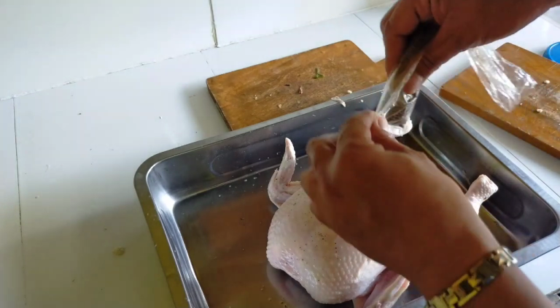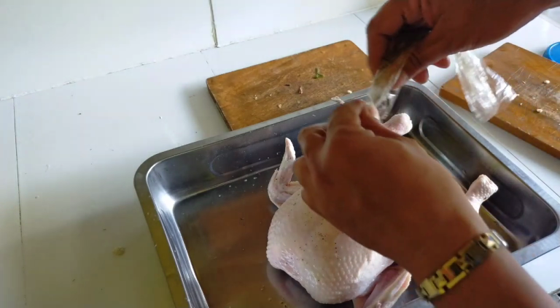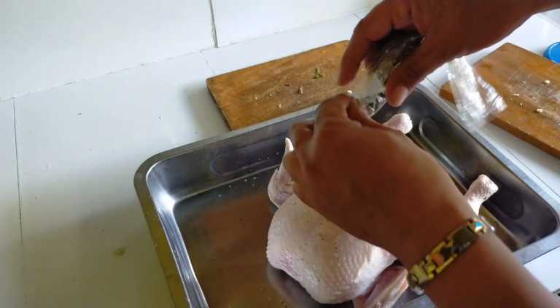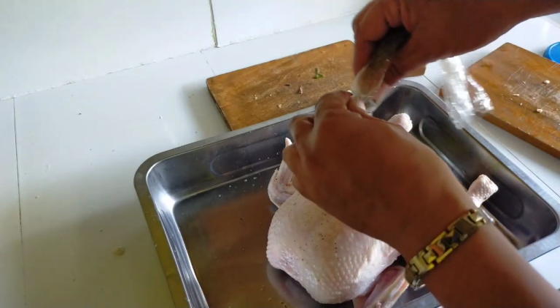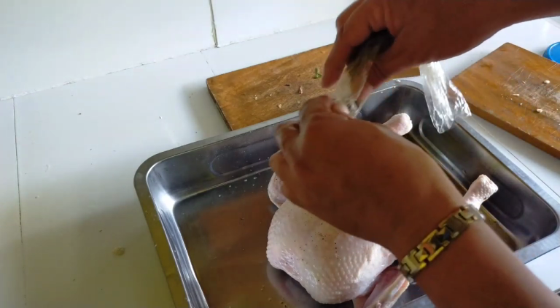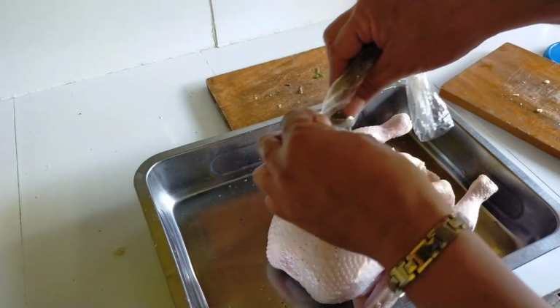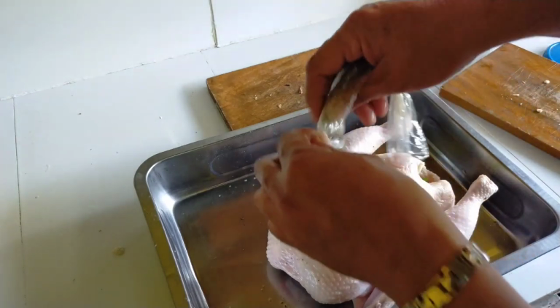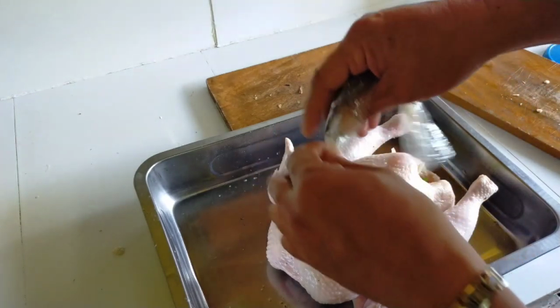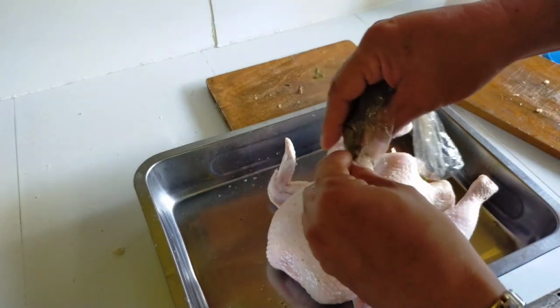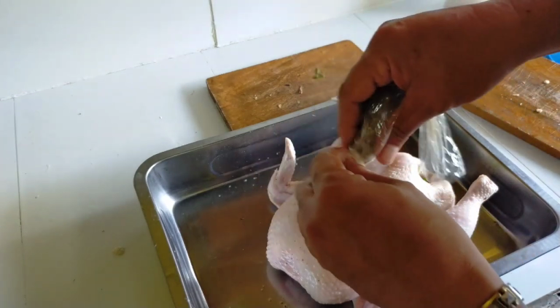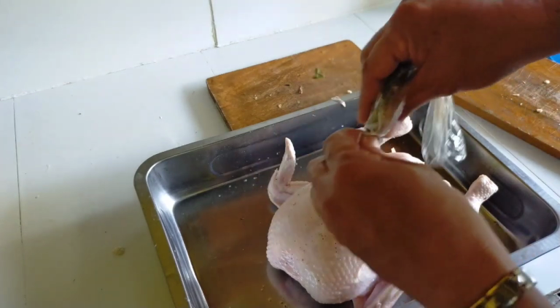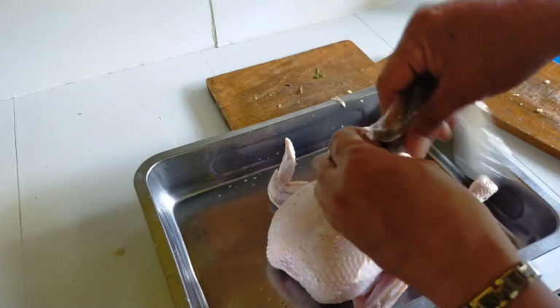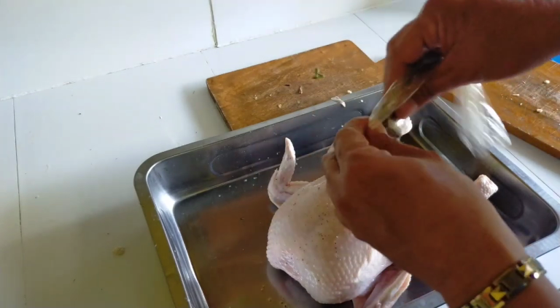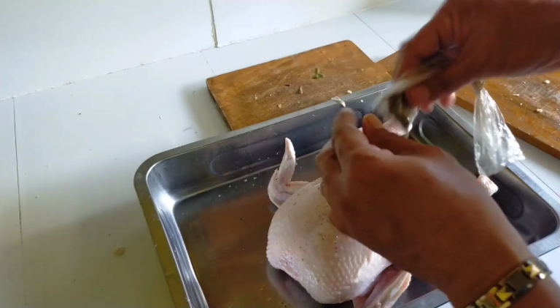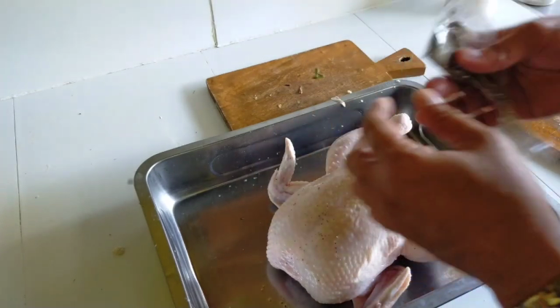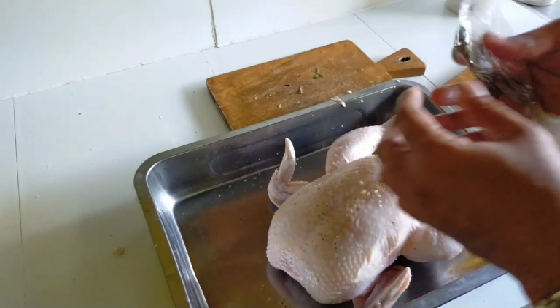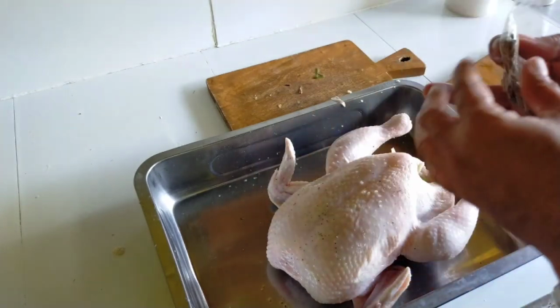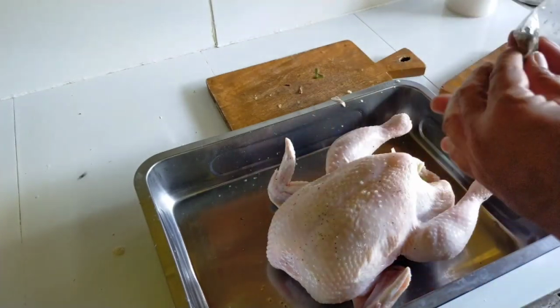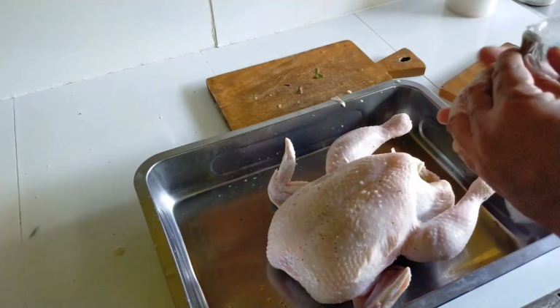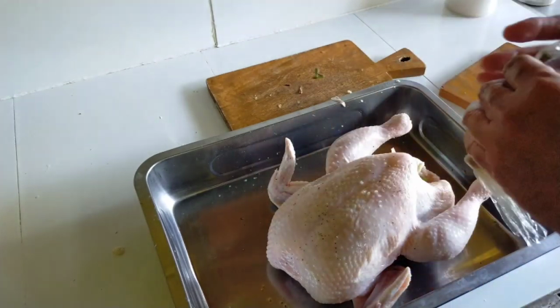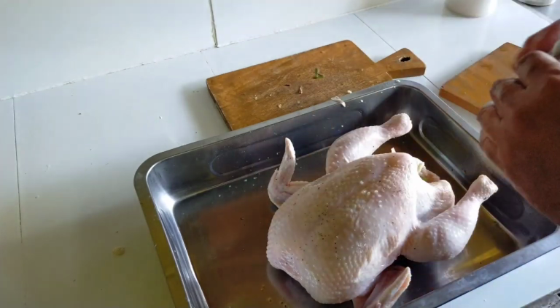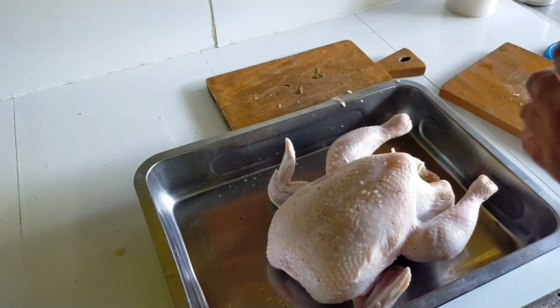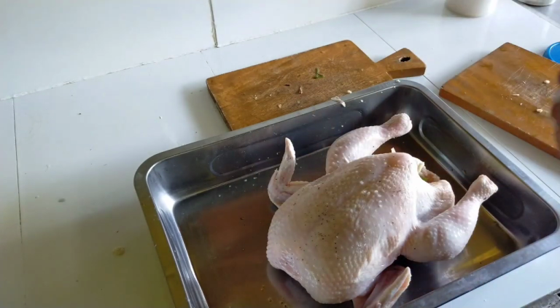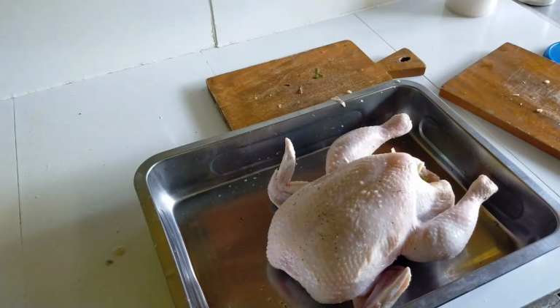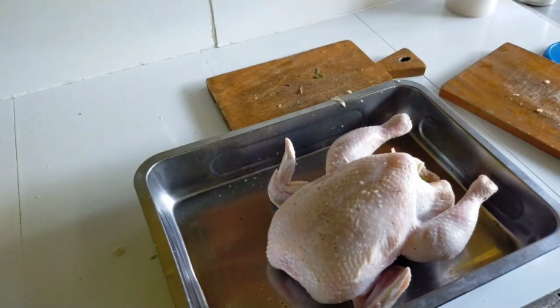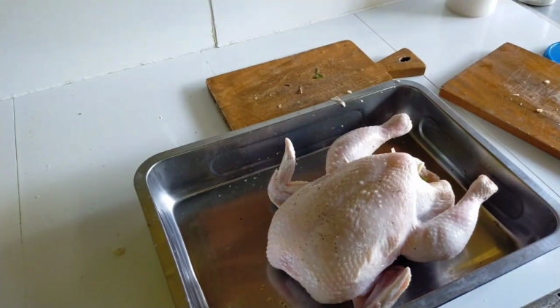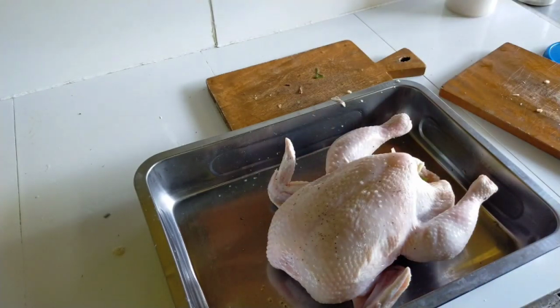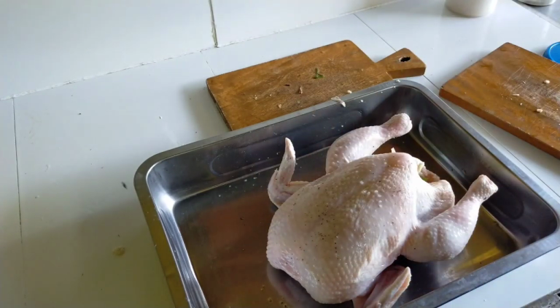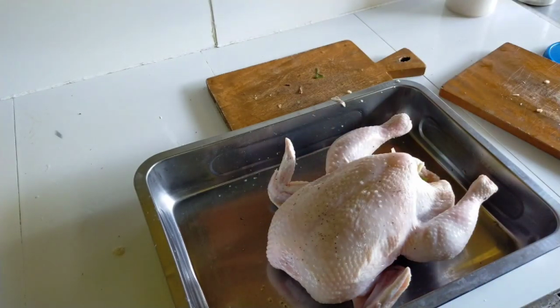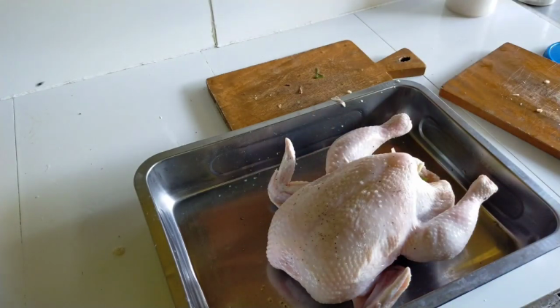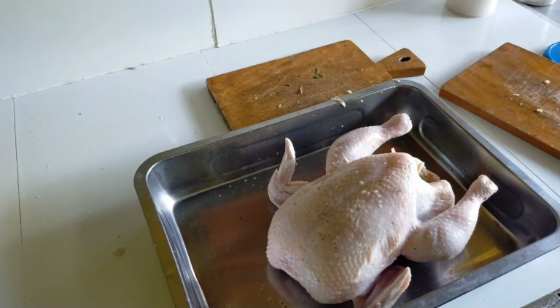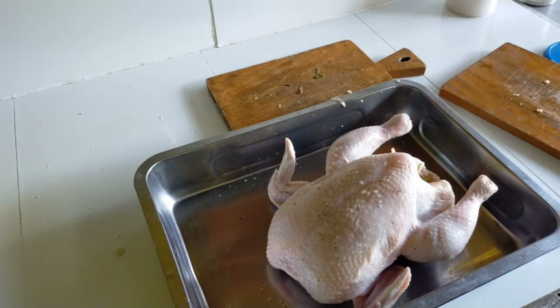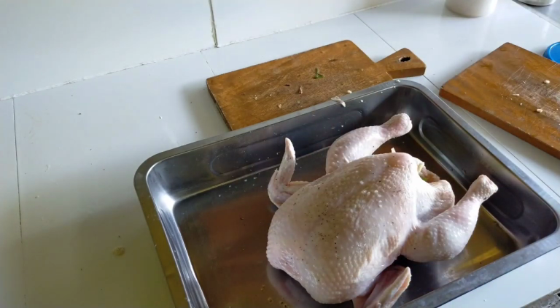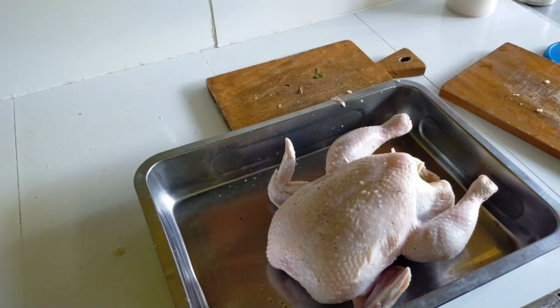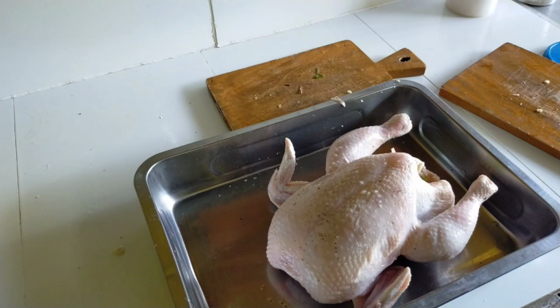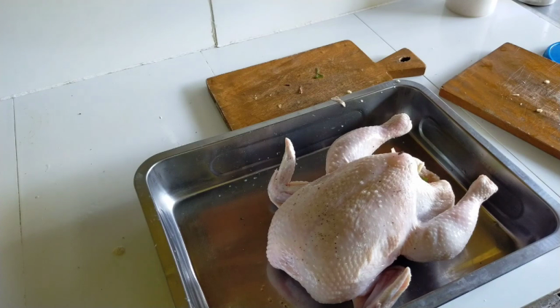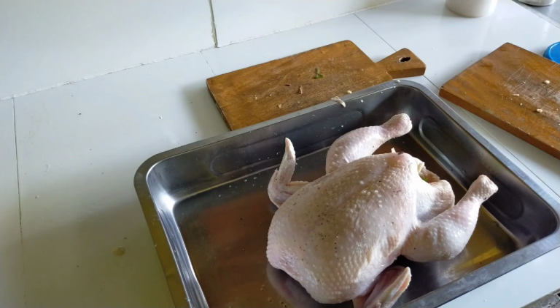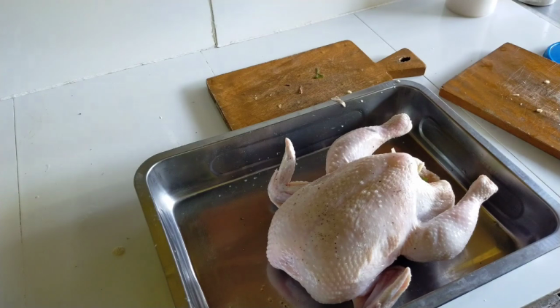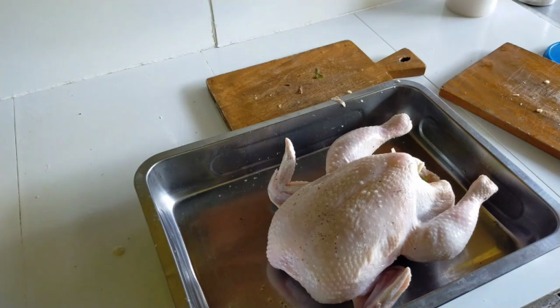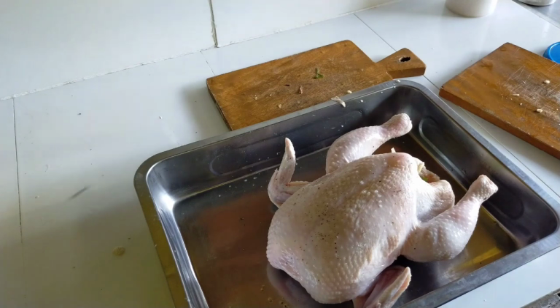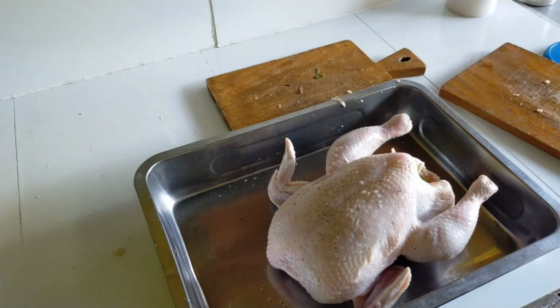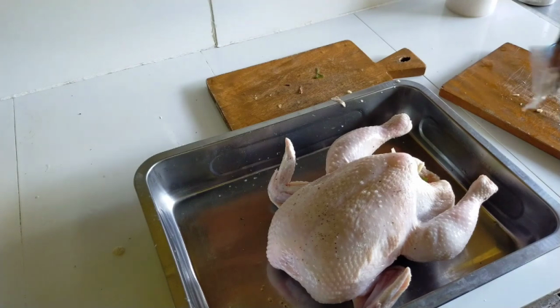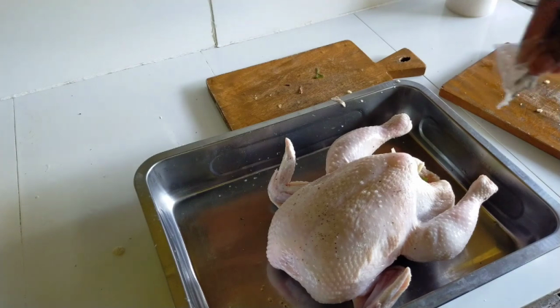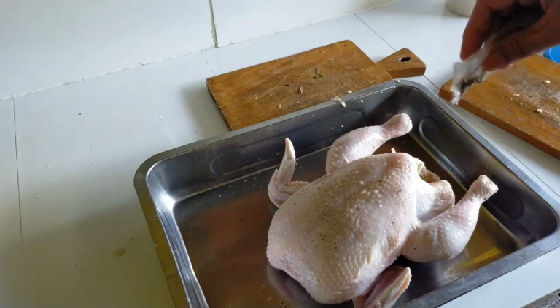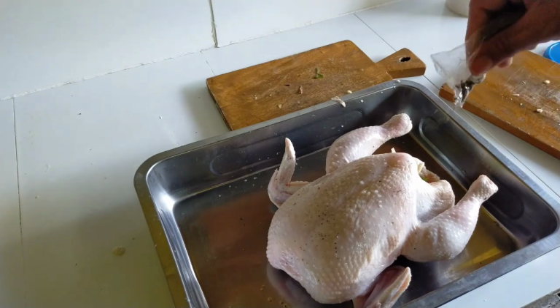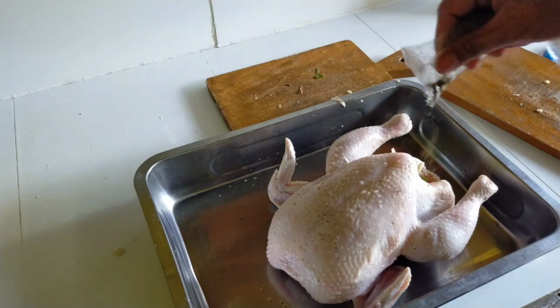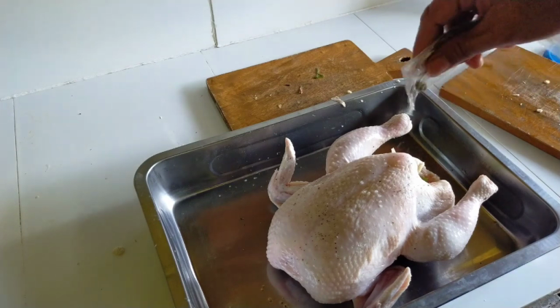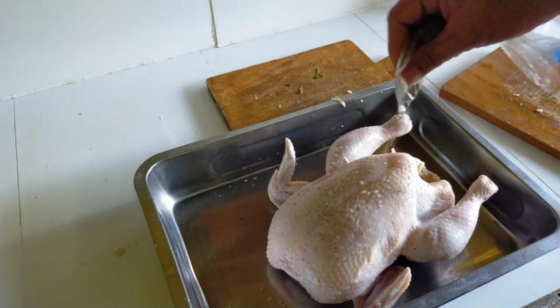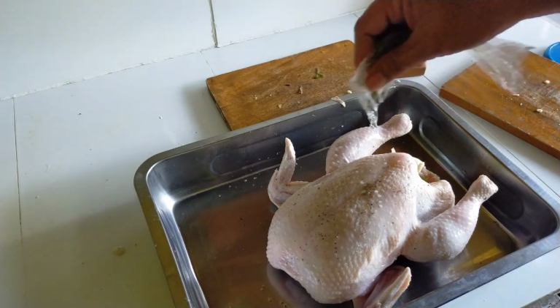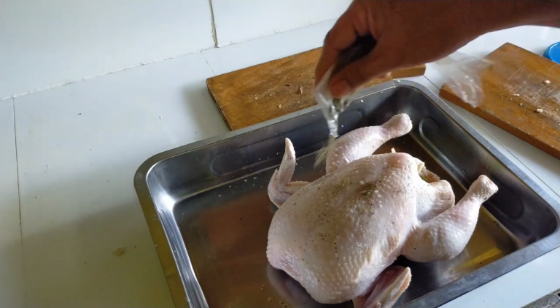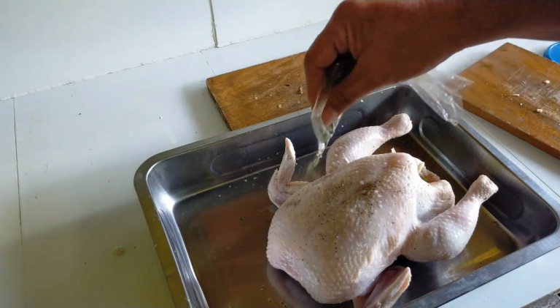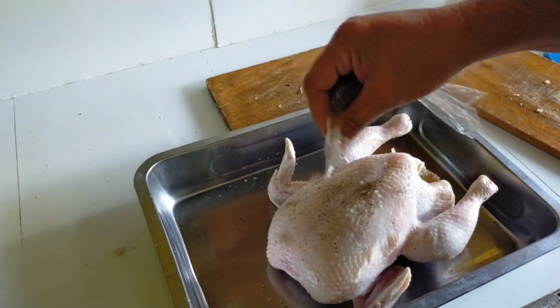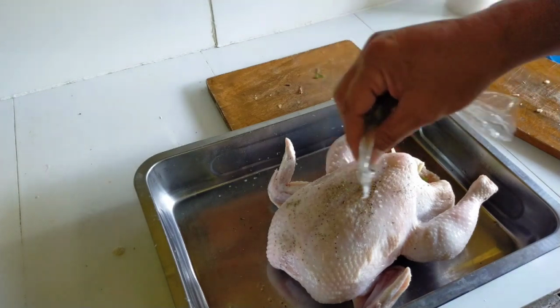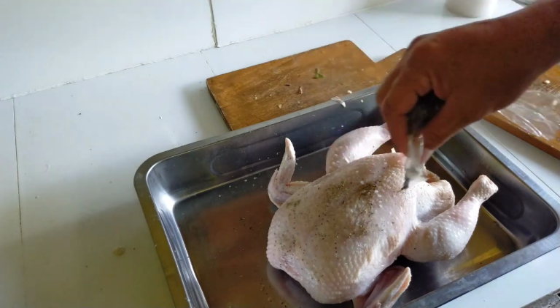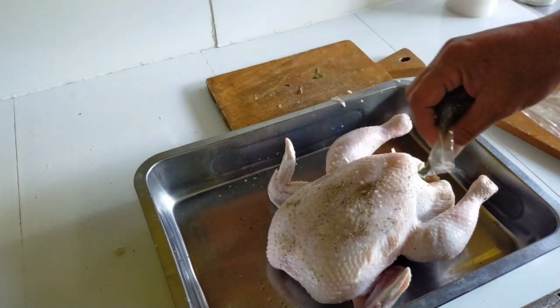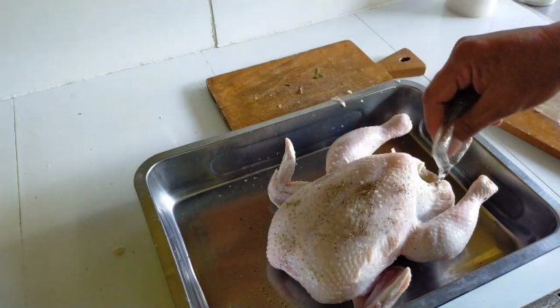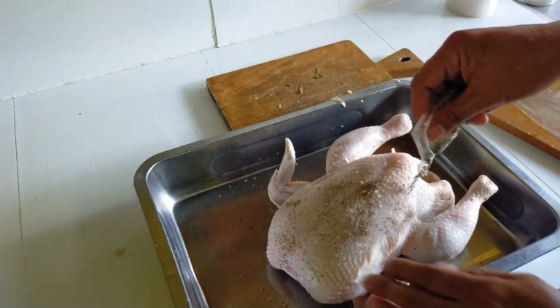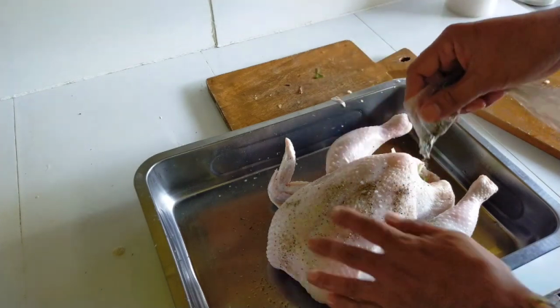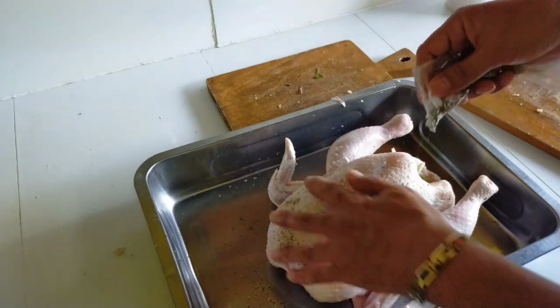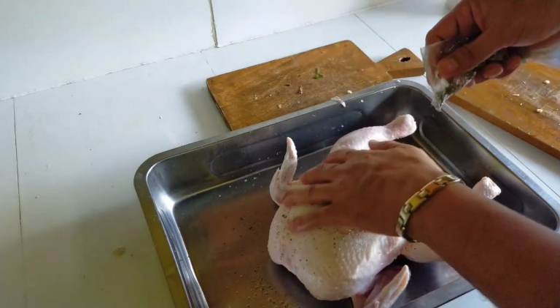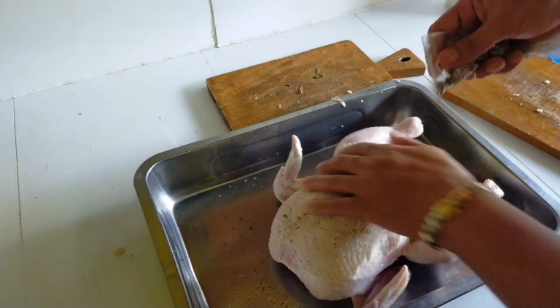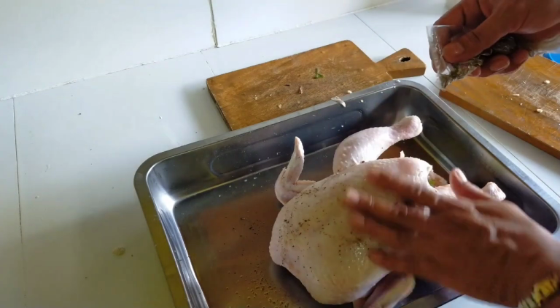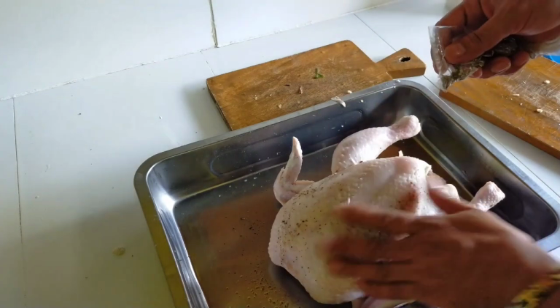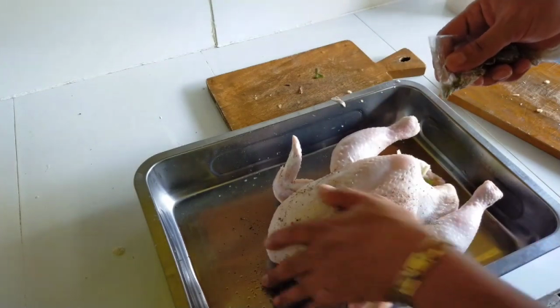Let's put fine pepper all over the chicken. Let's not add salt.